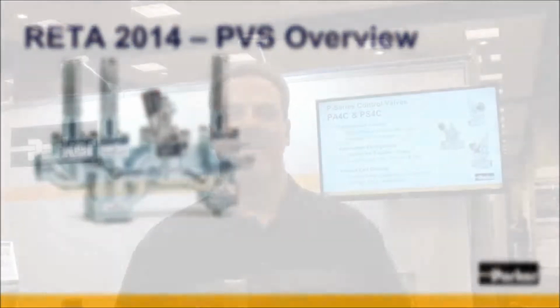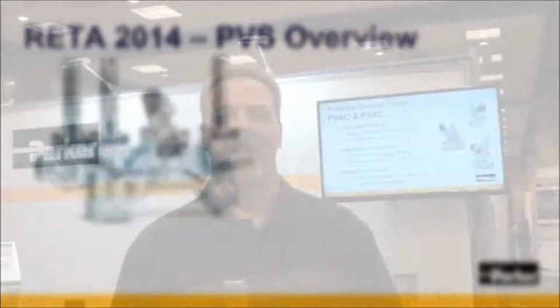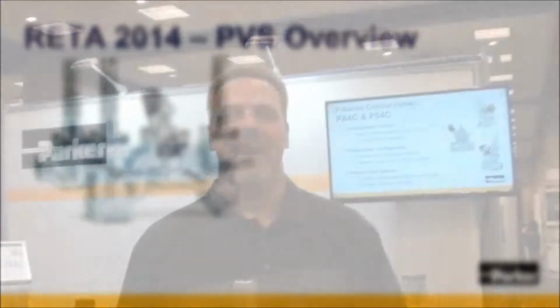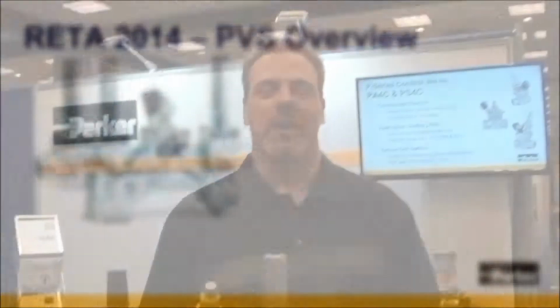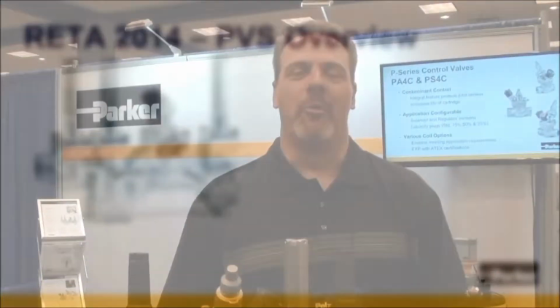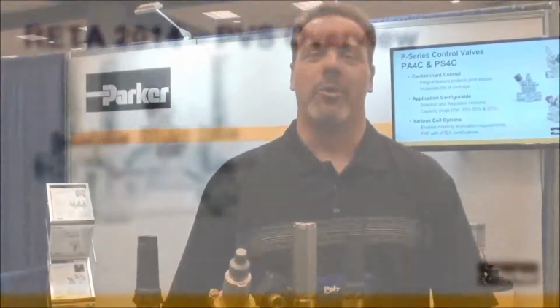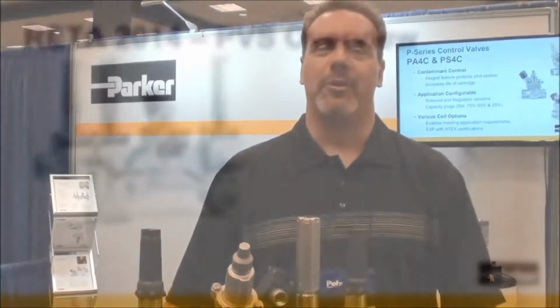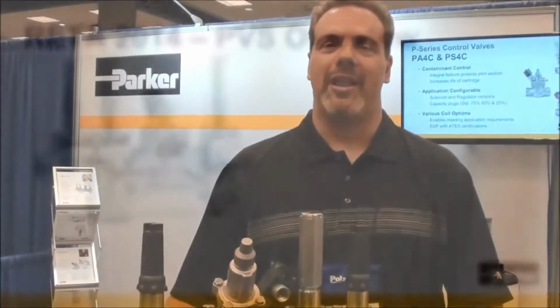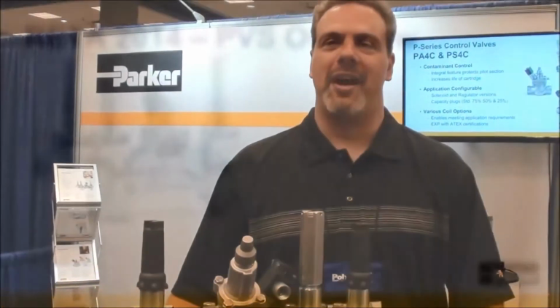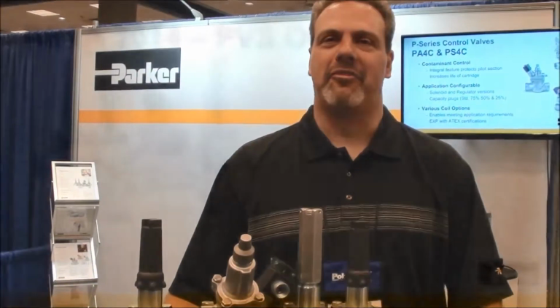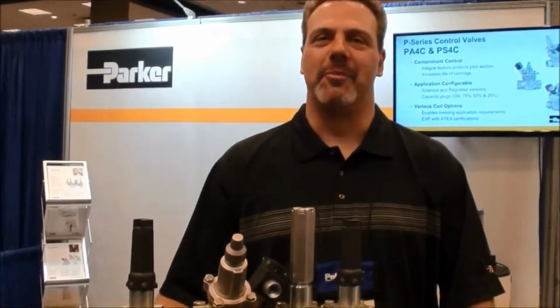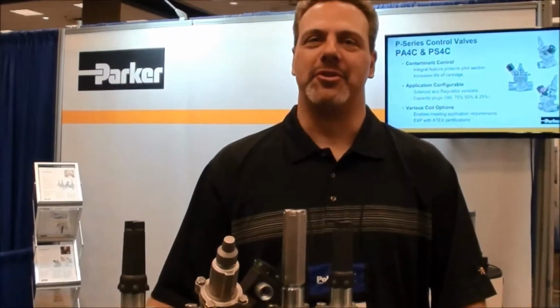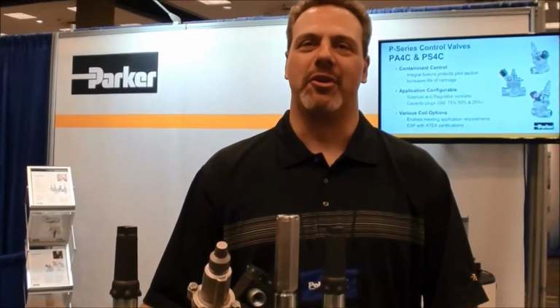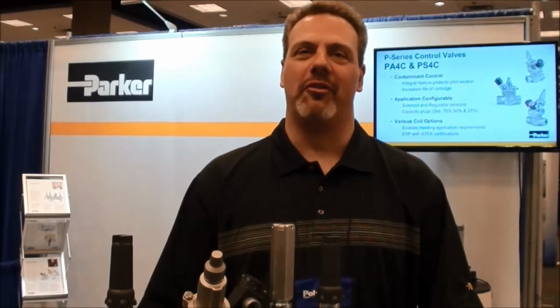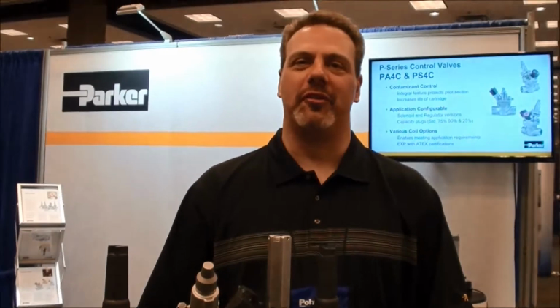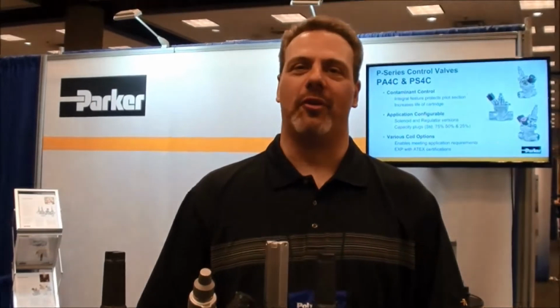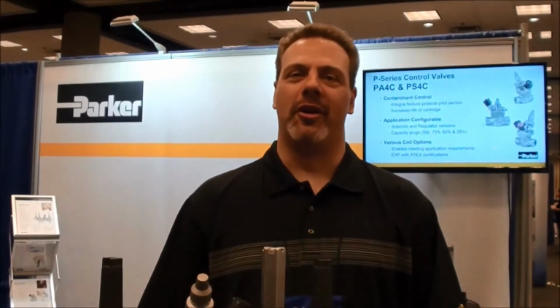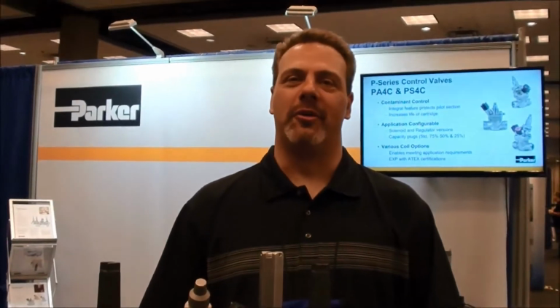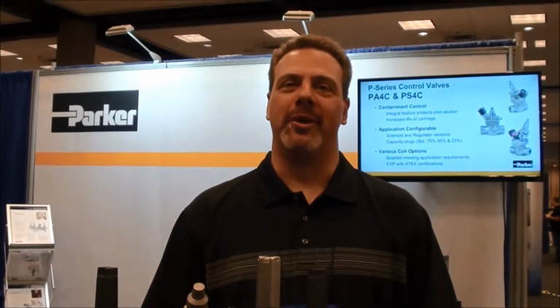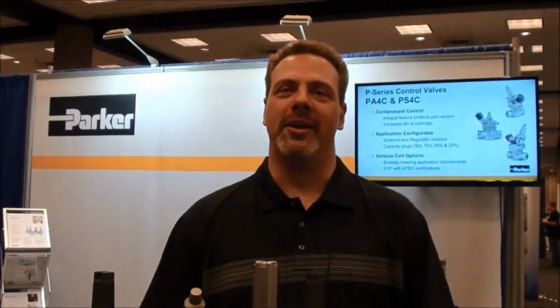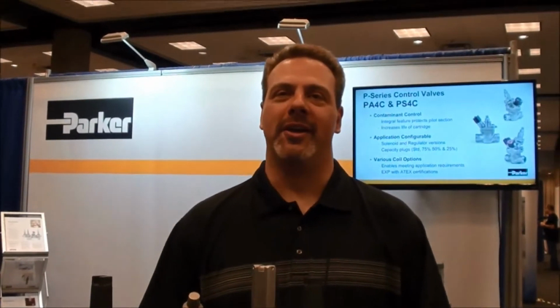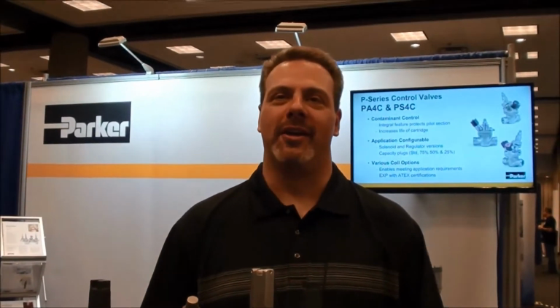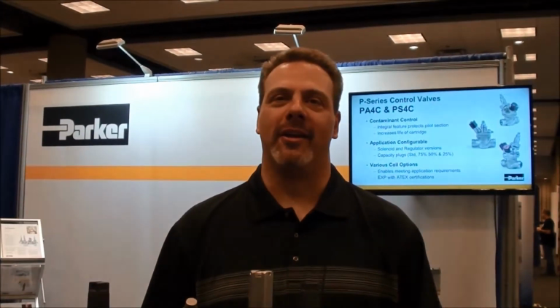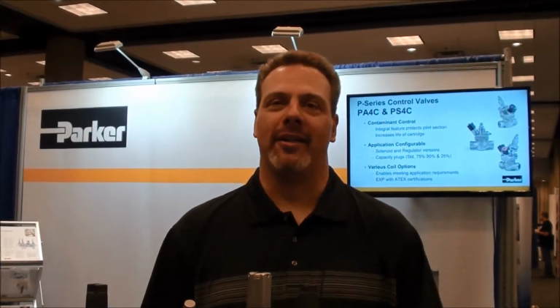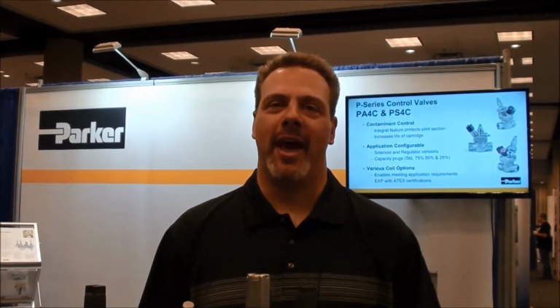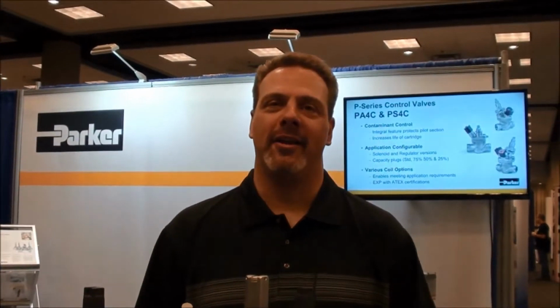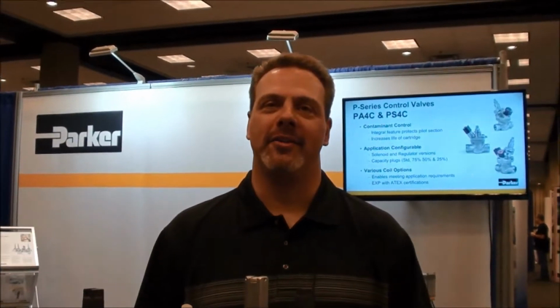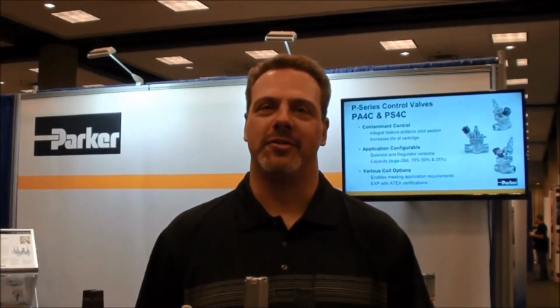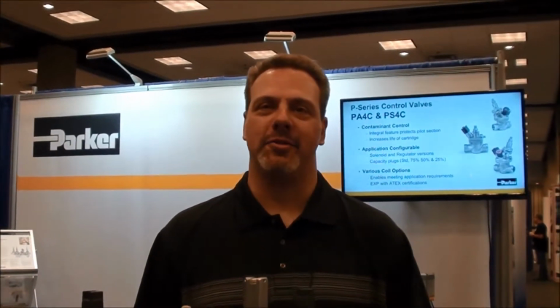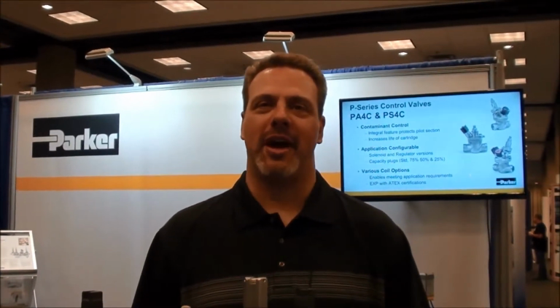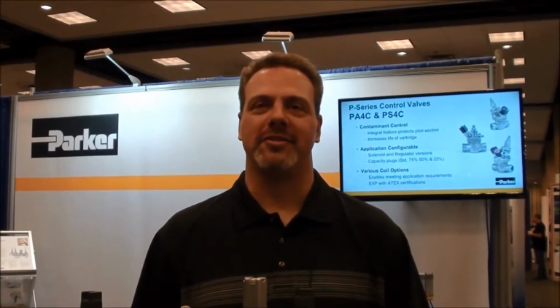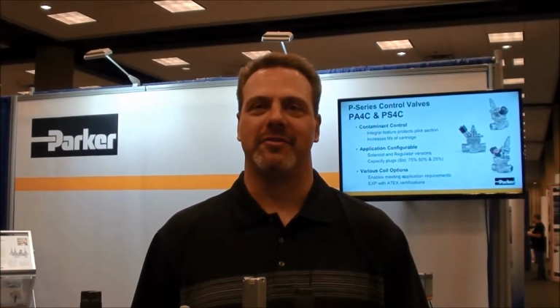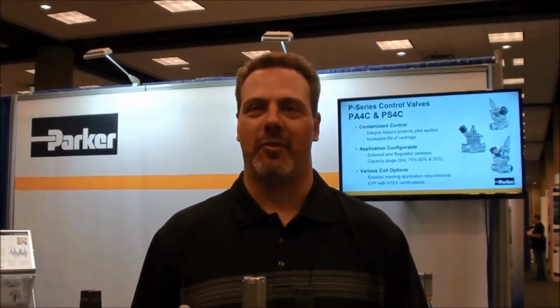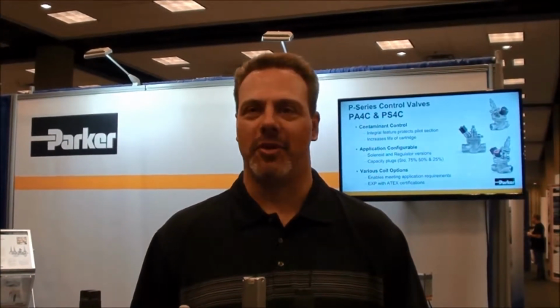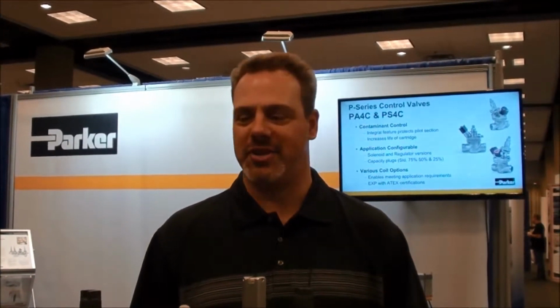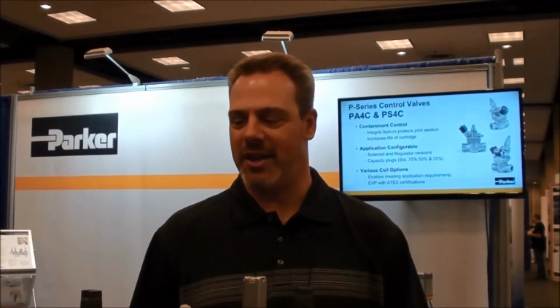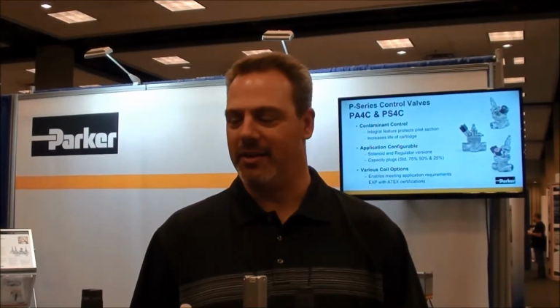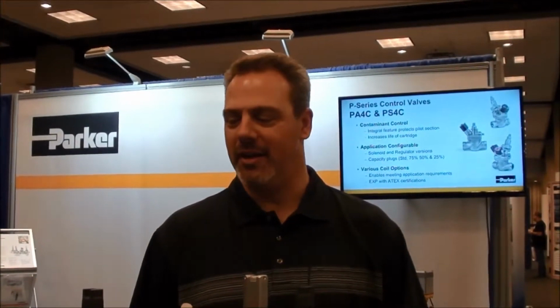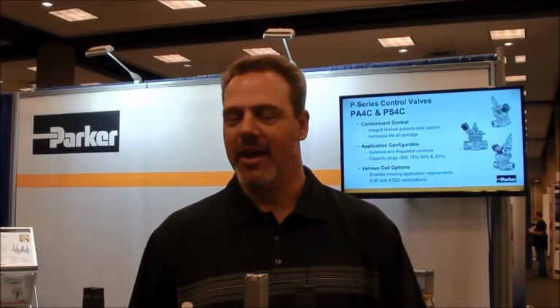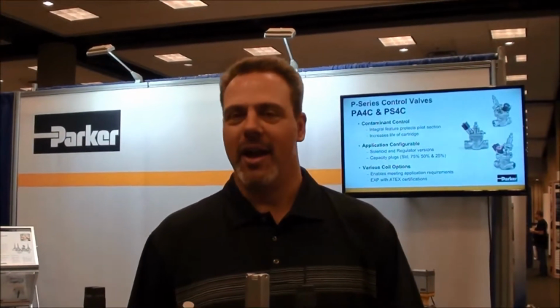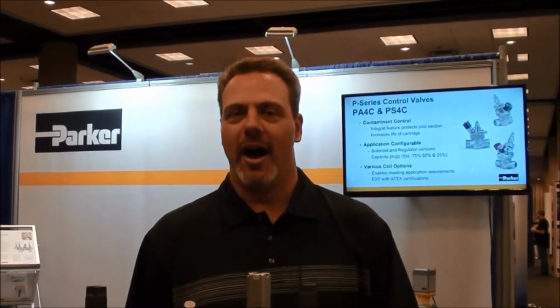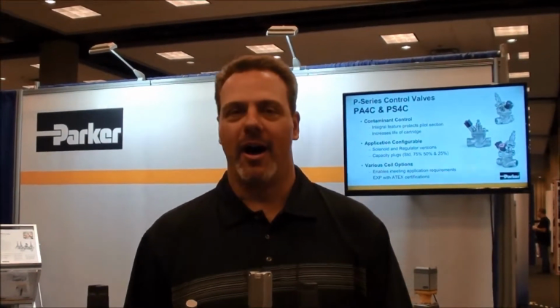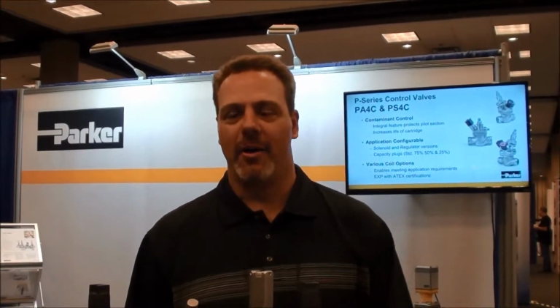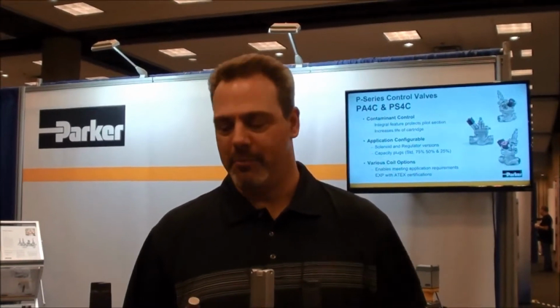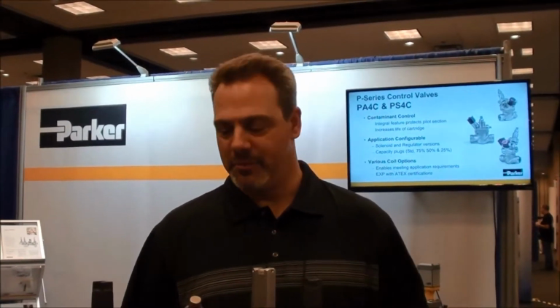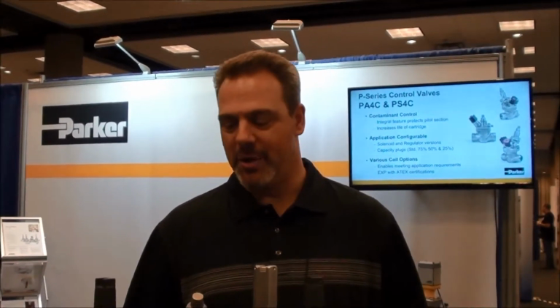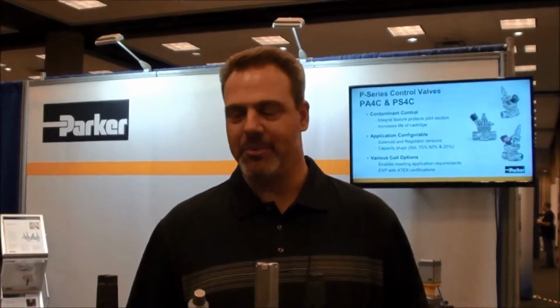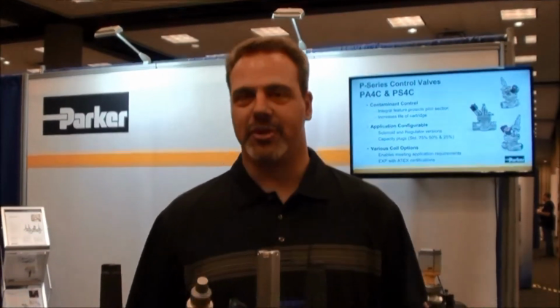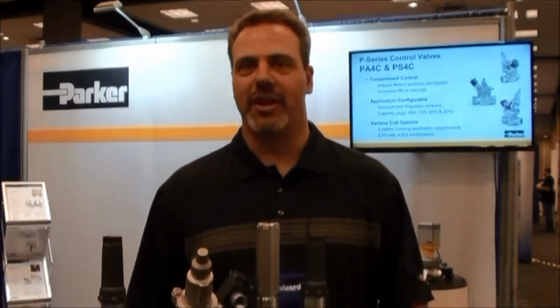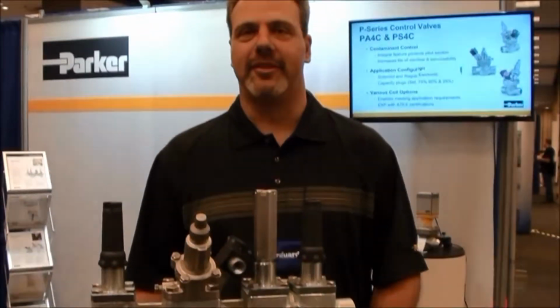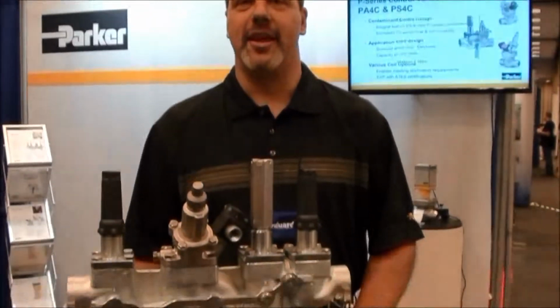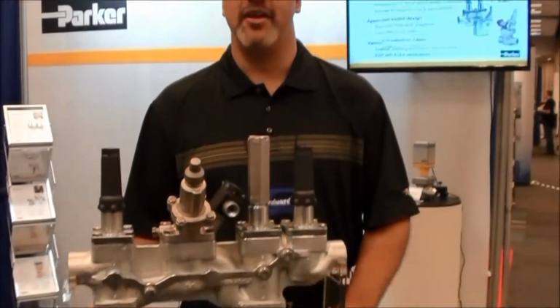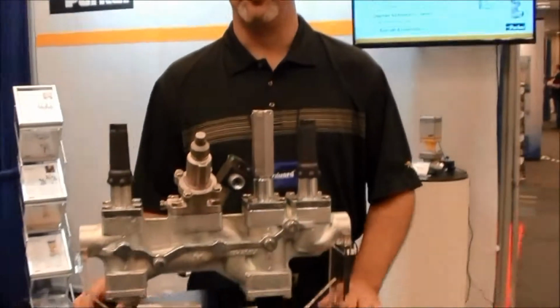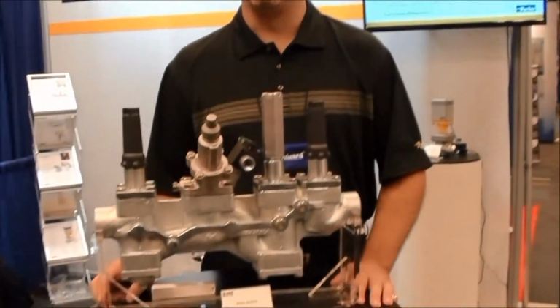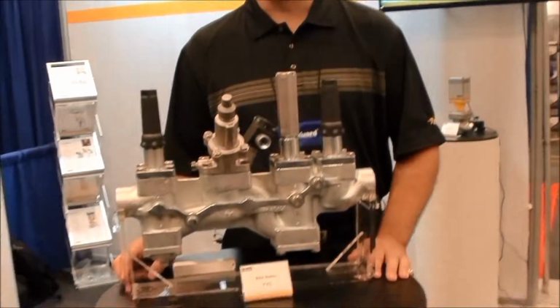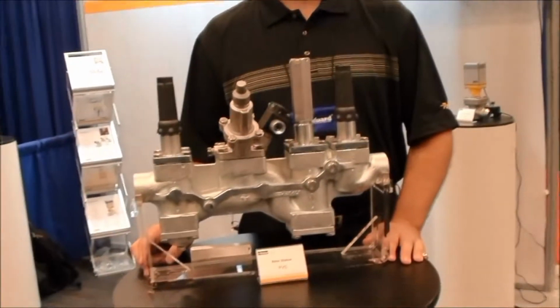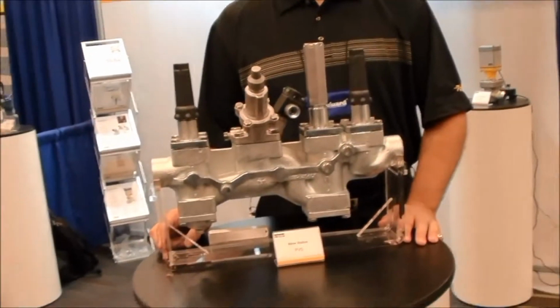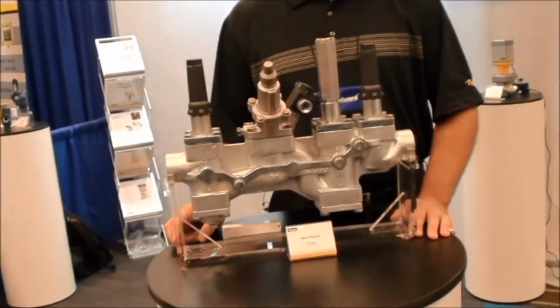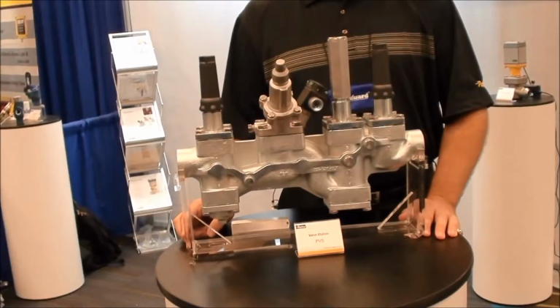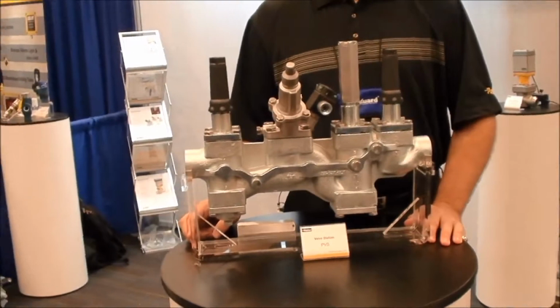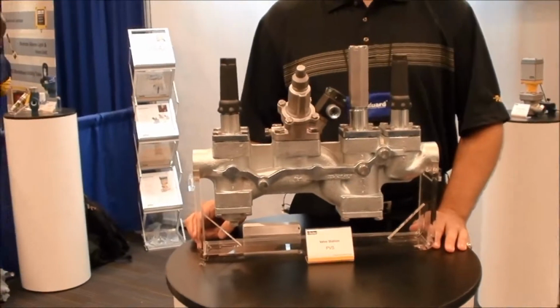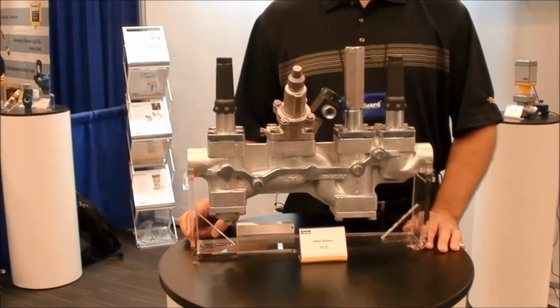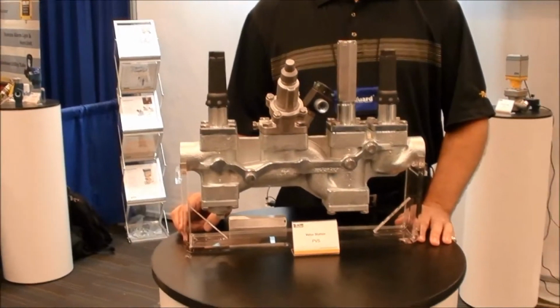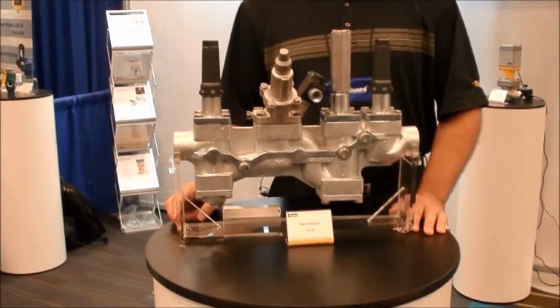Good morning. We're live from the show floor at RITA in Atlanta, 2014, demonstrating today the new Parker valve station.